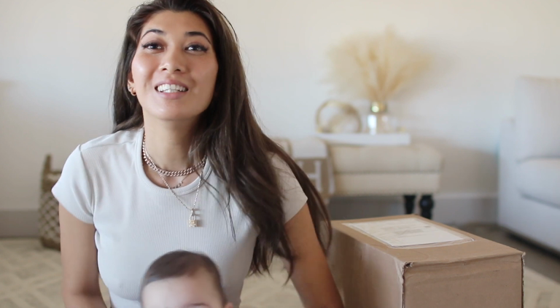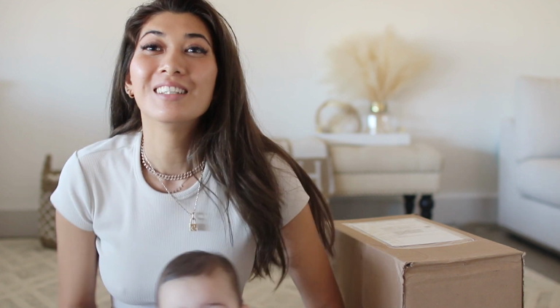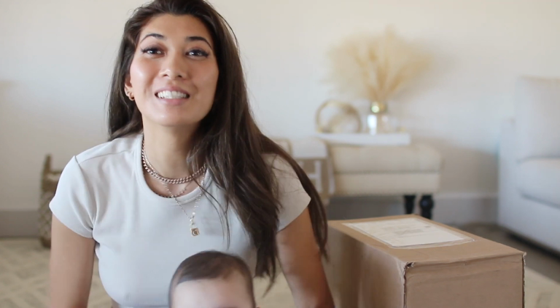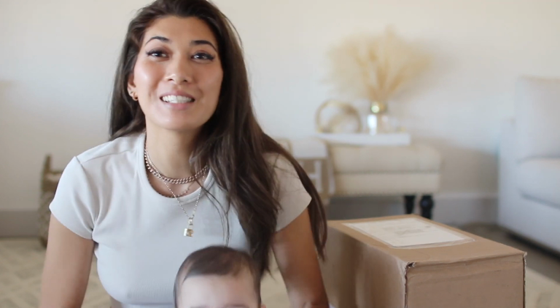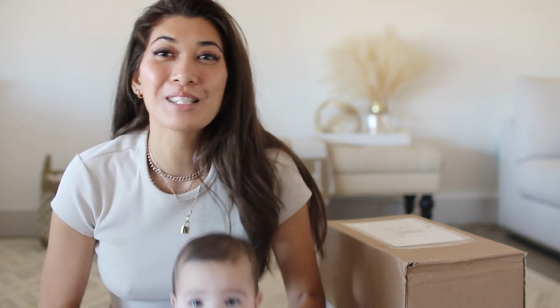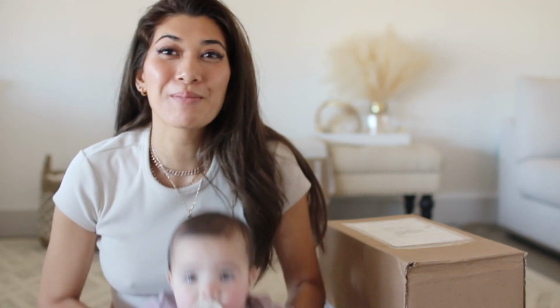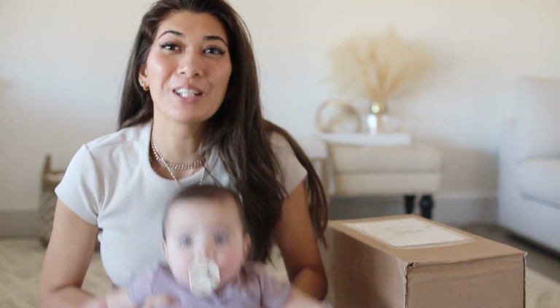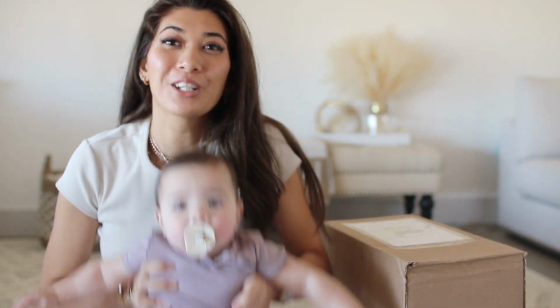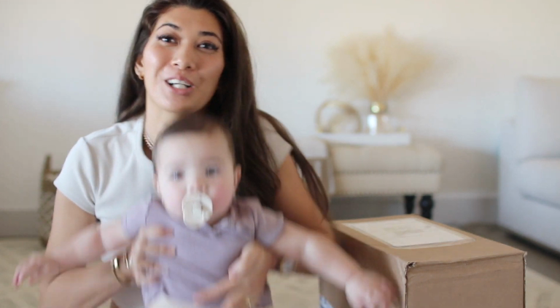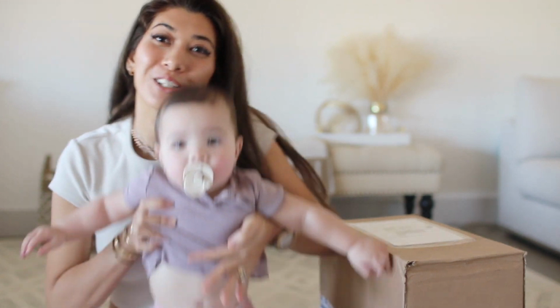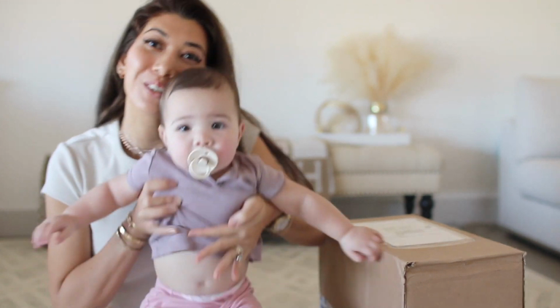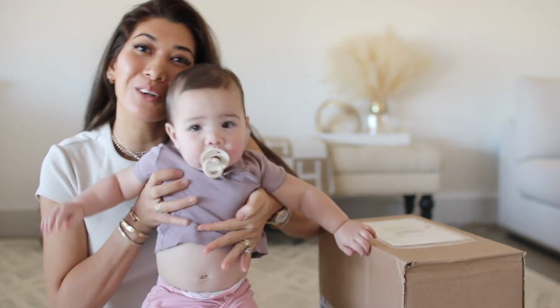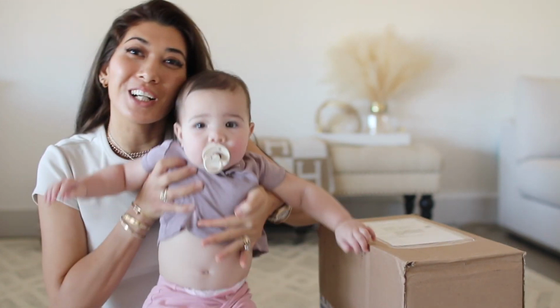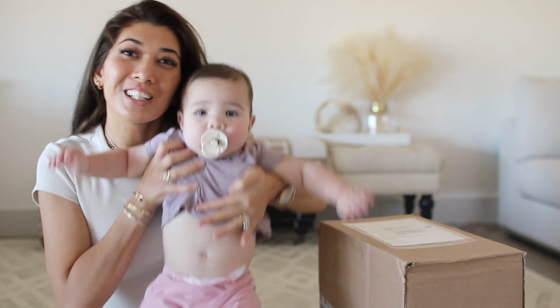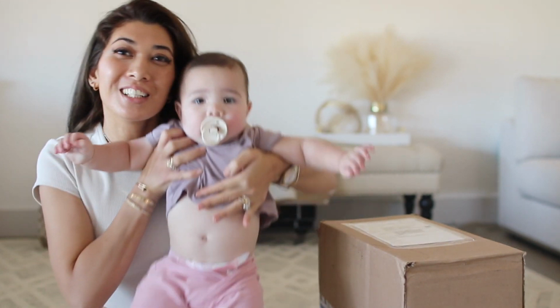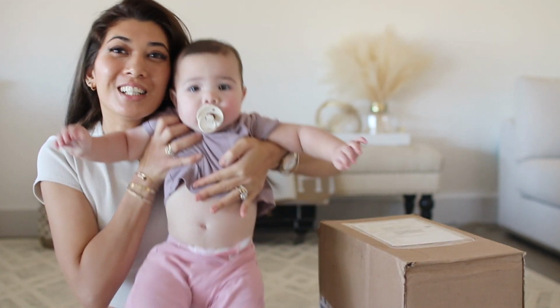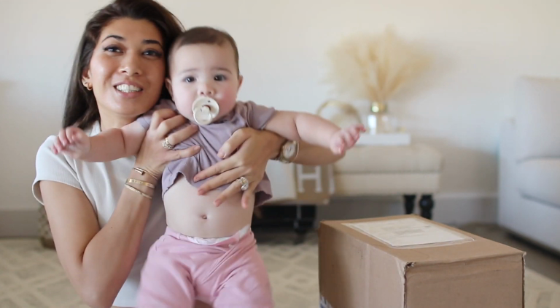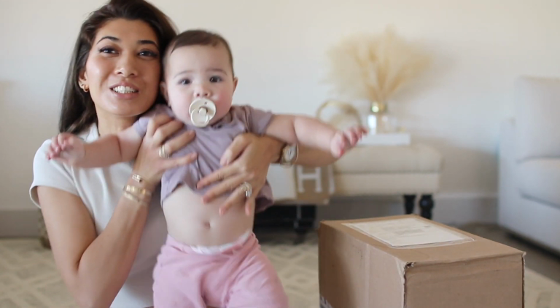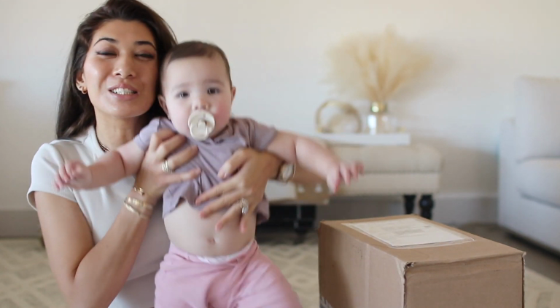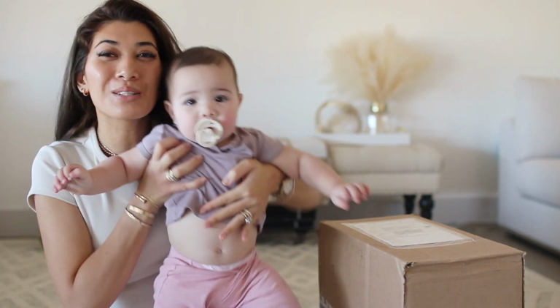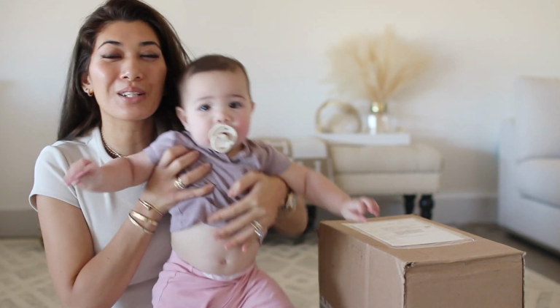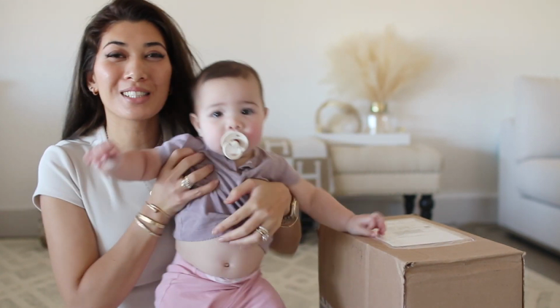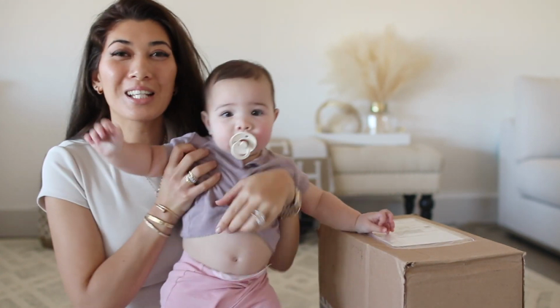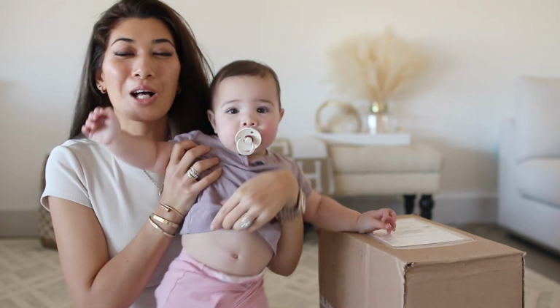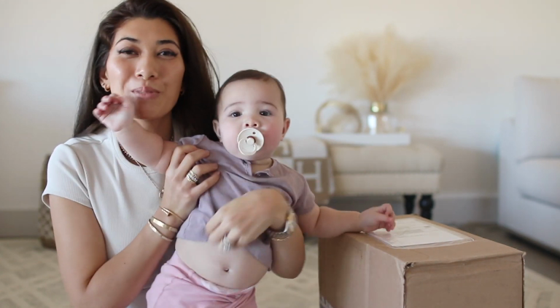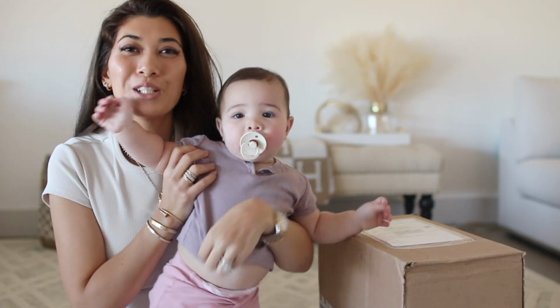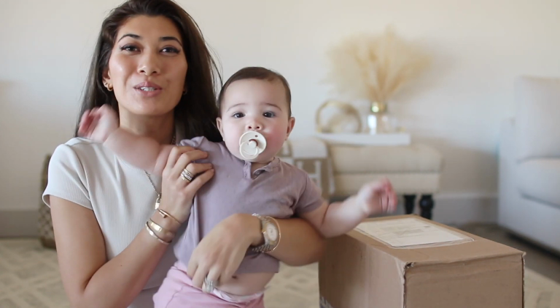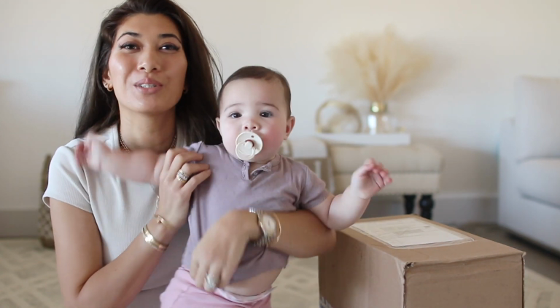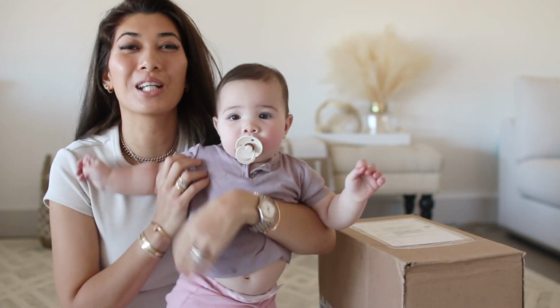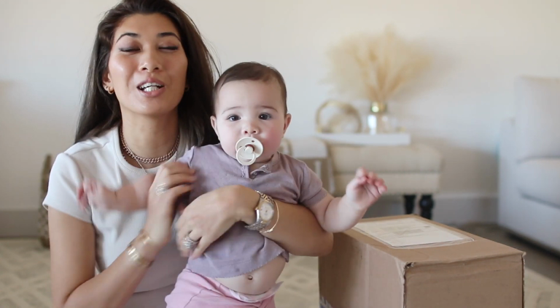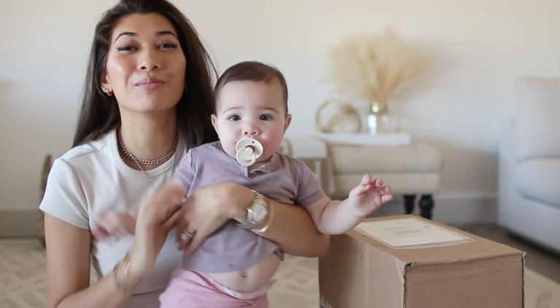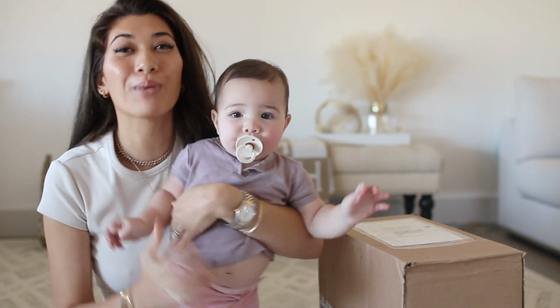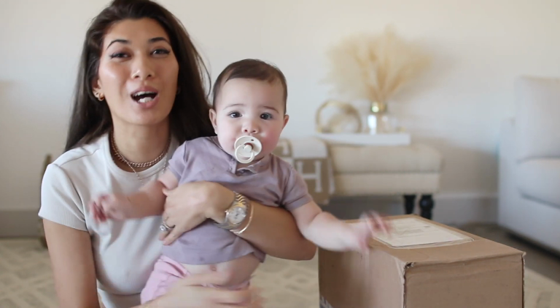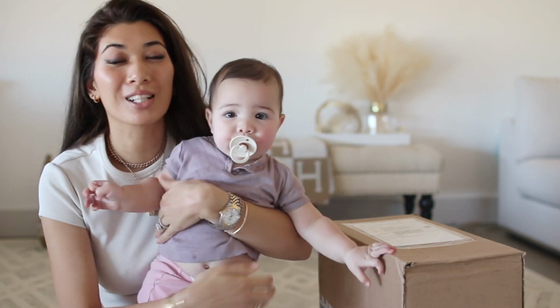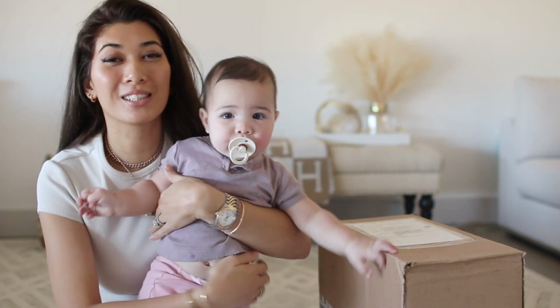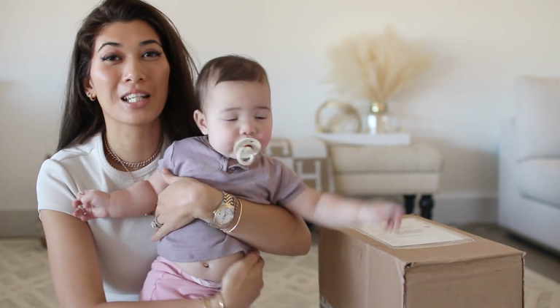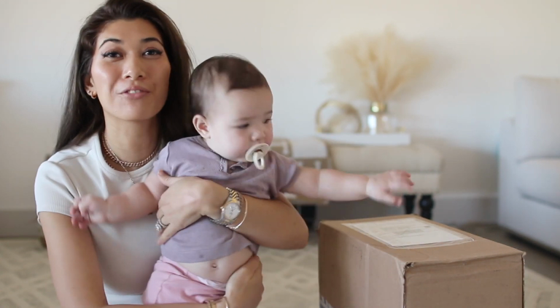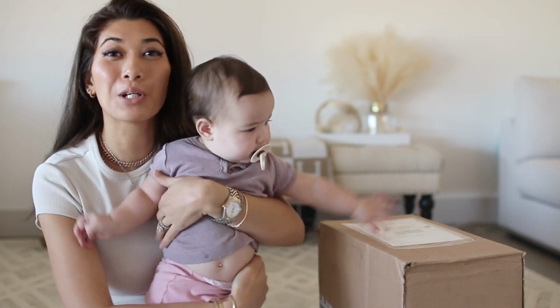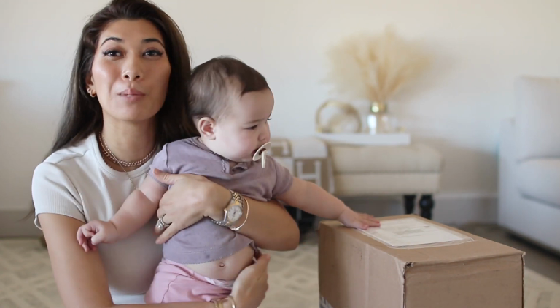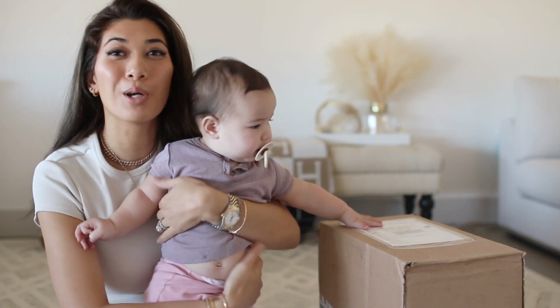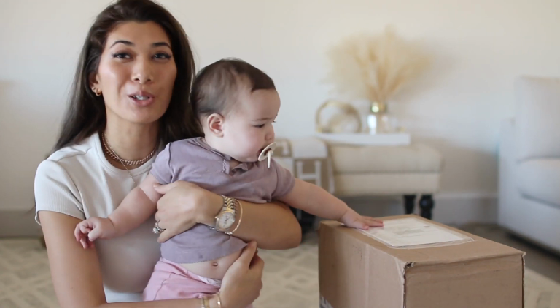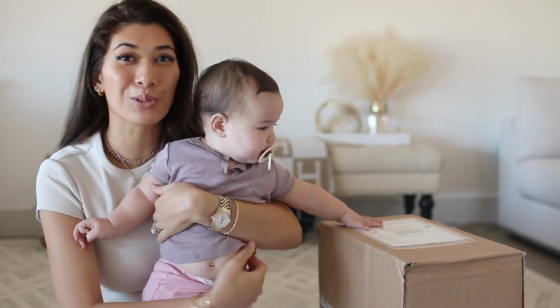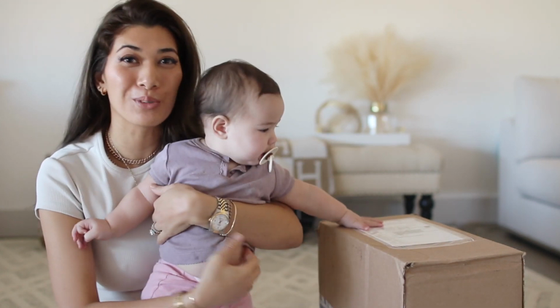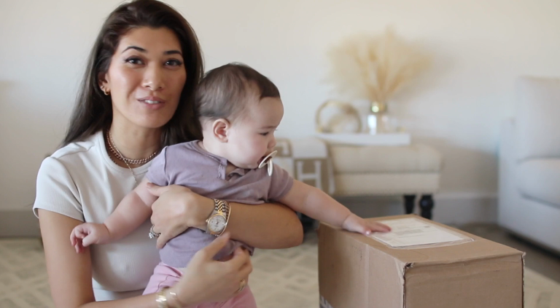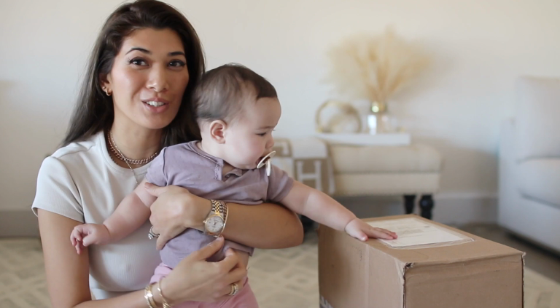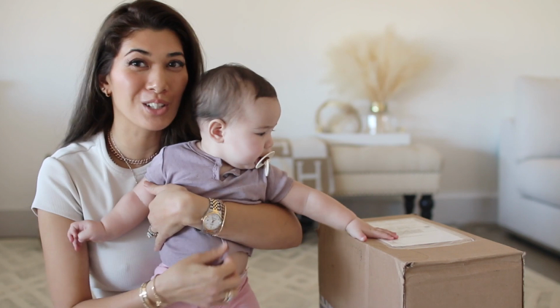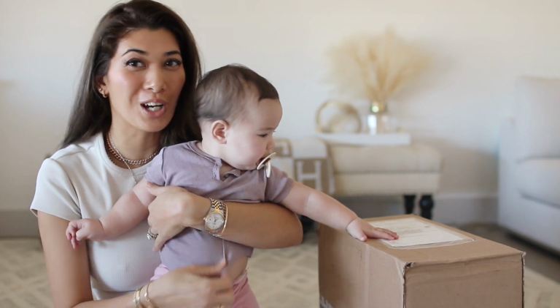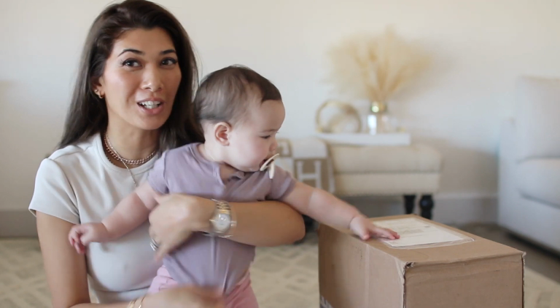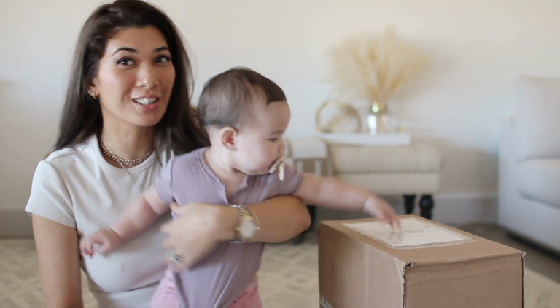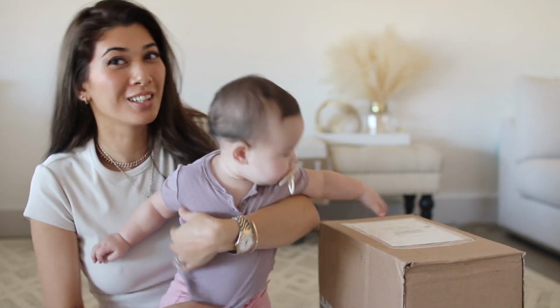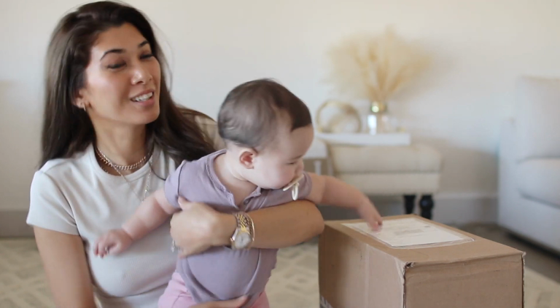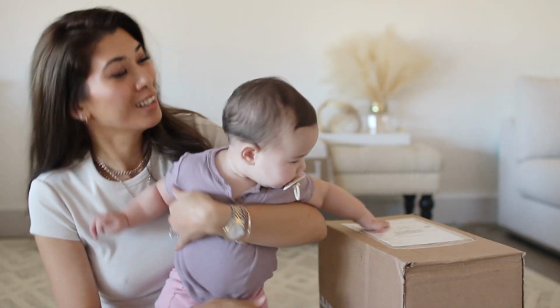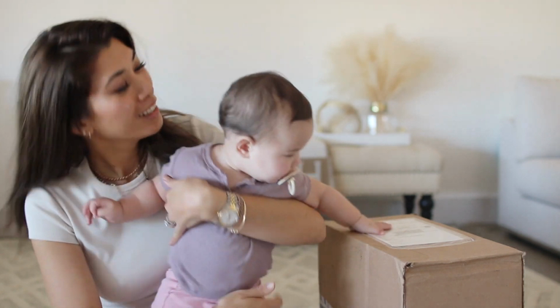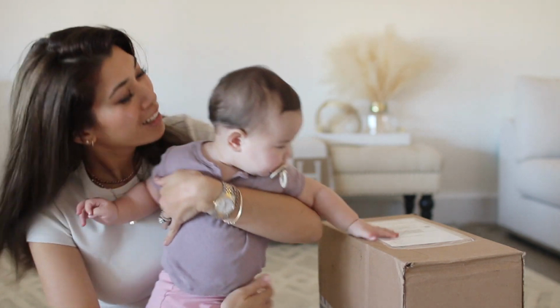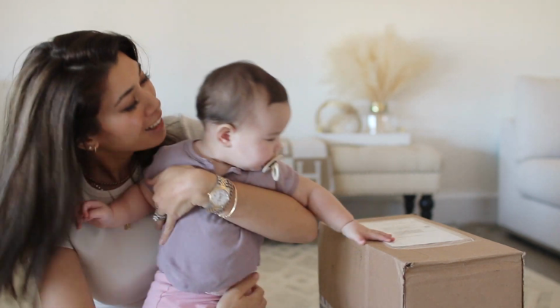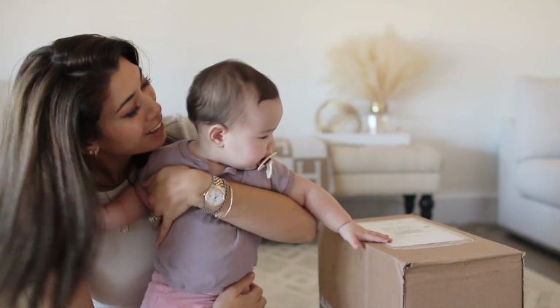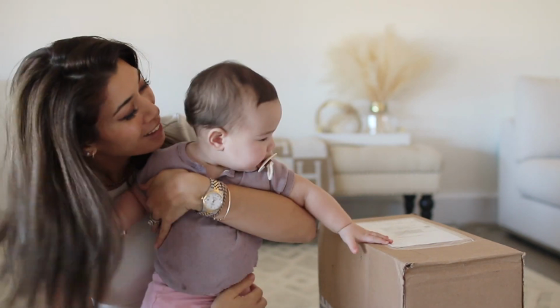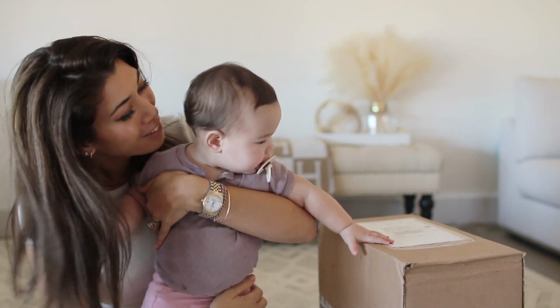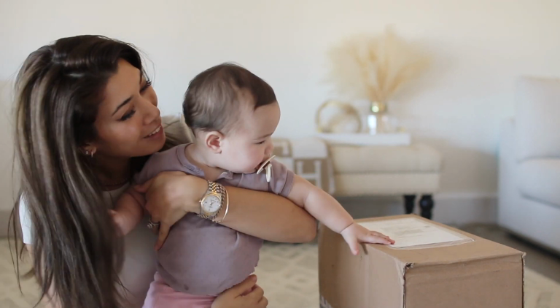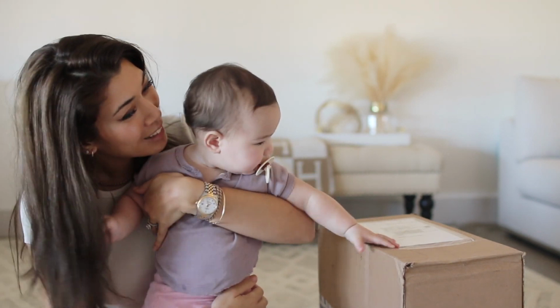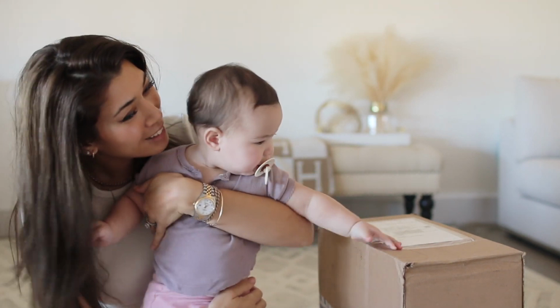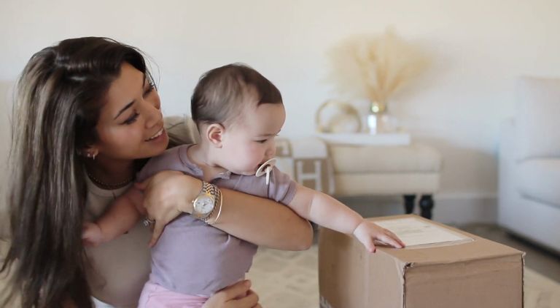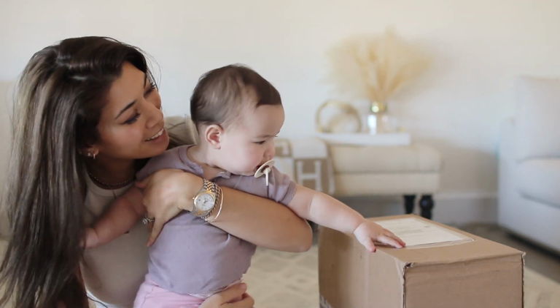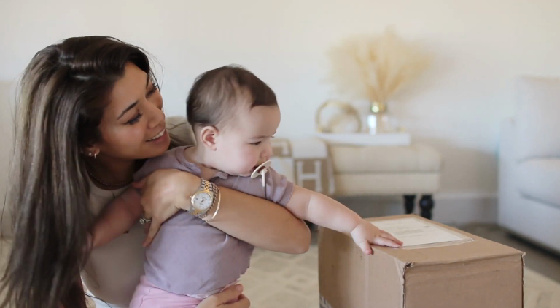This is my daughter Cora. She's going to help me do an unboxing from Louis Vuitton.